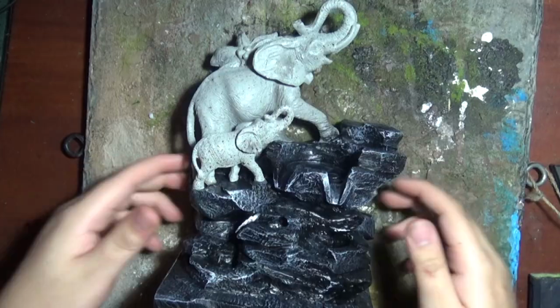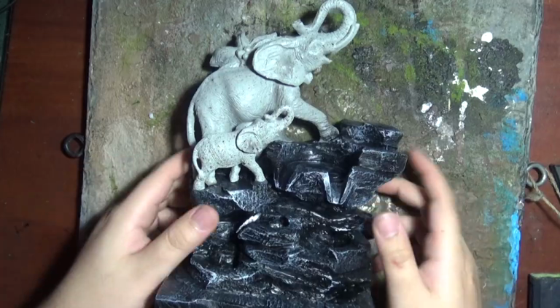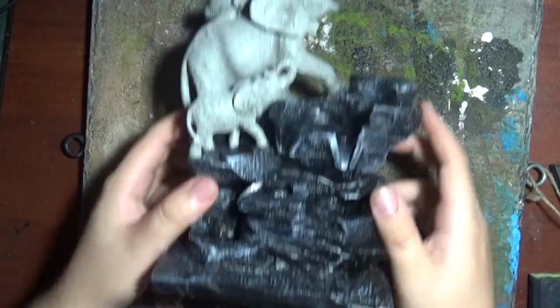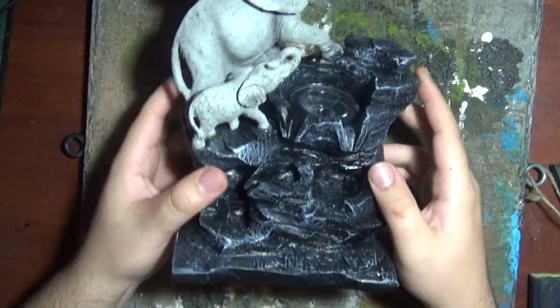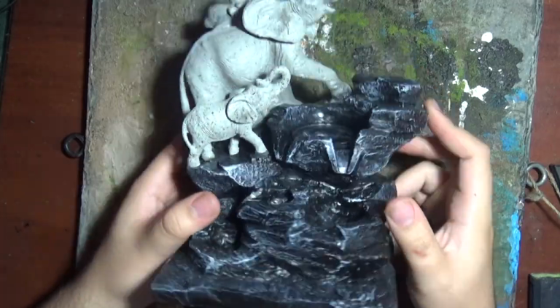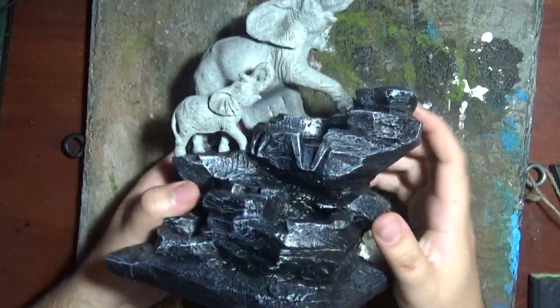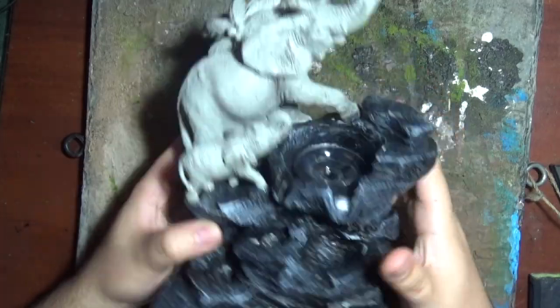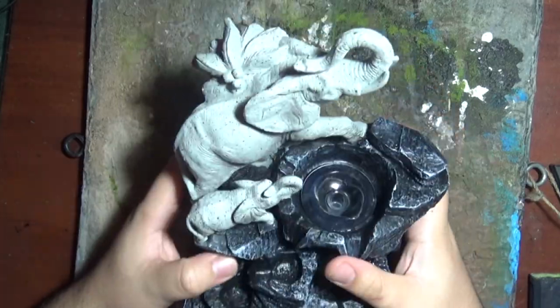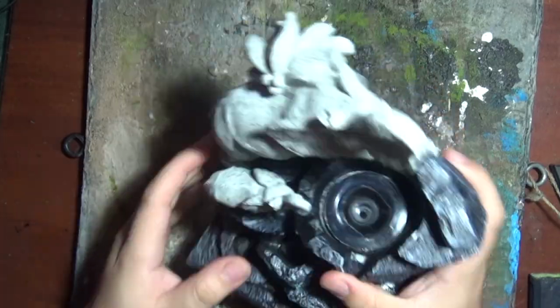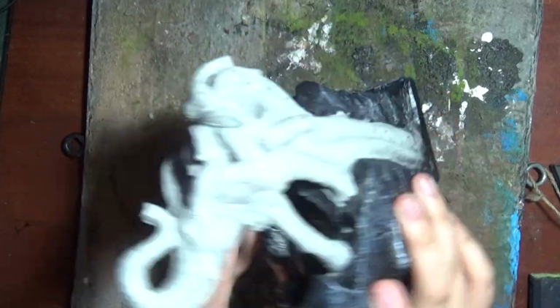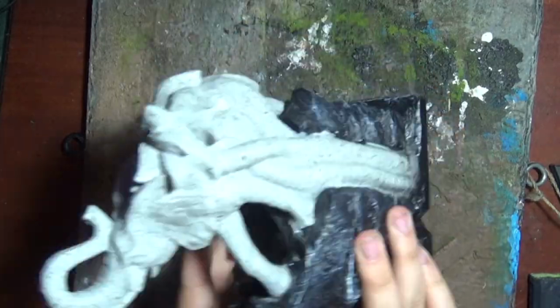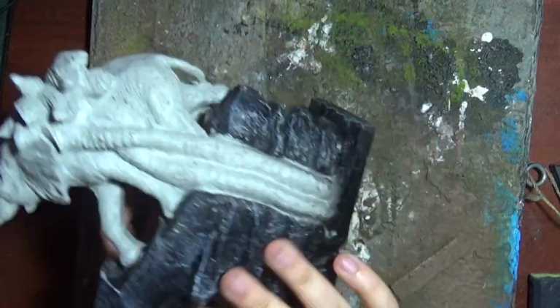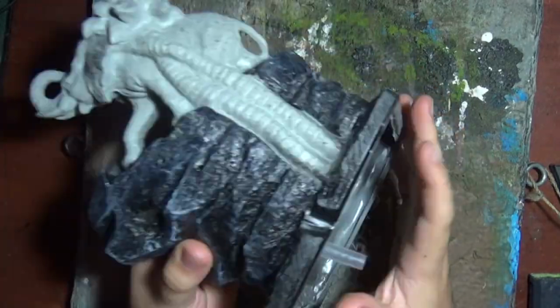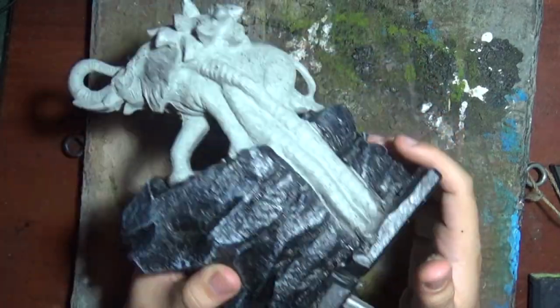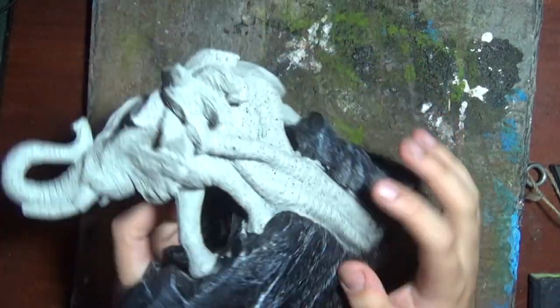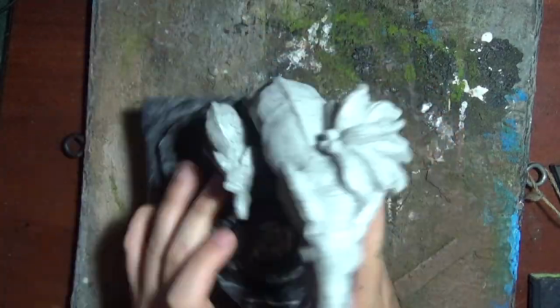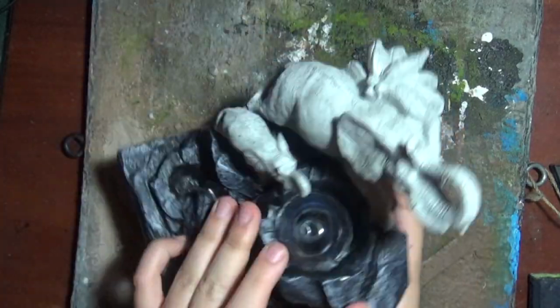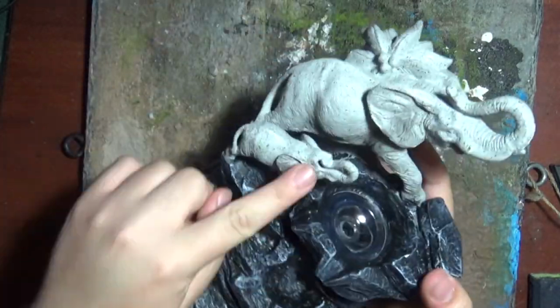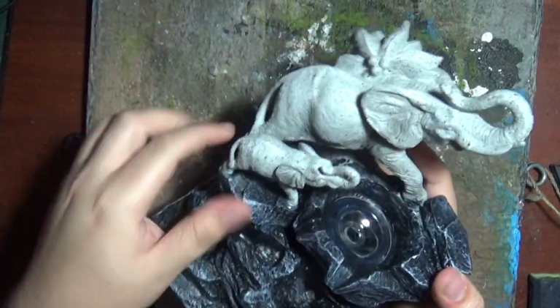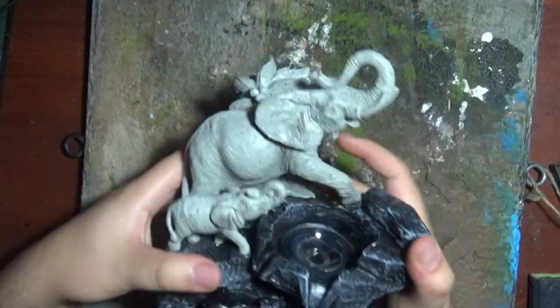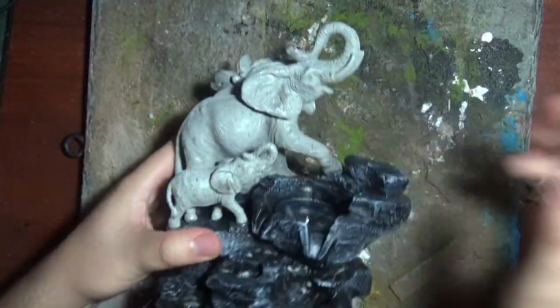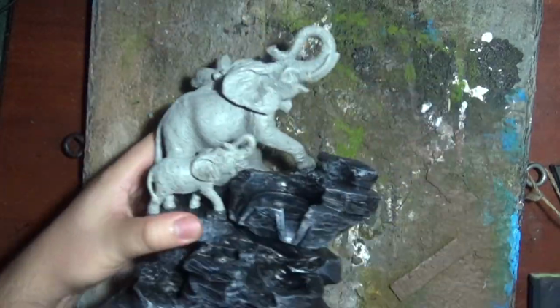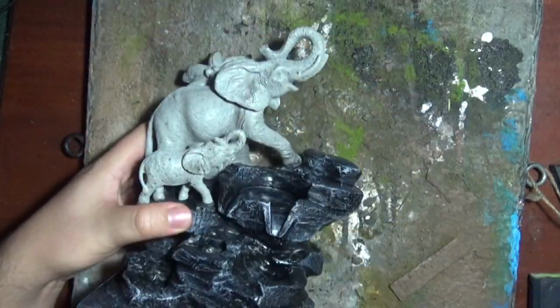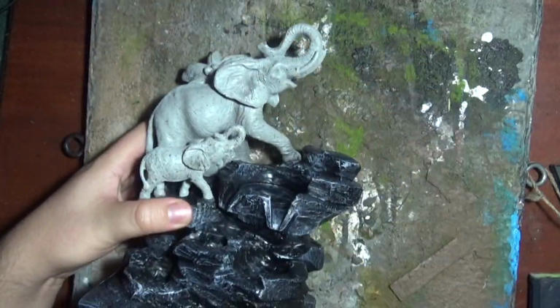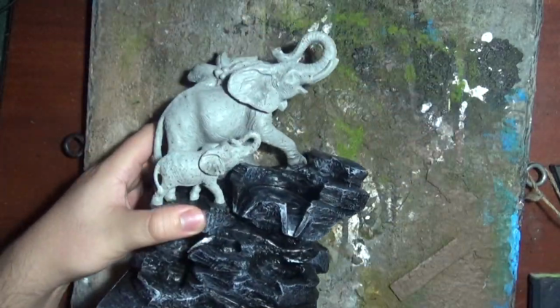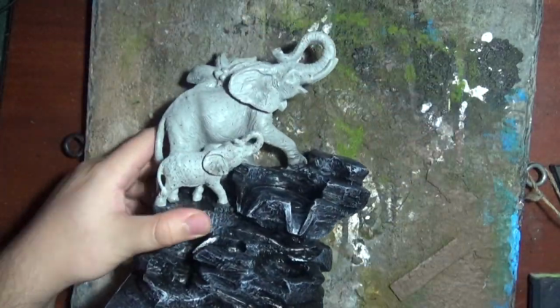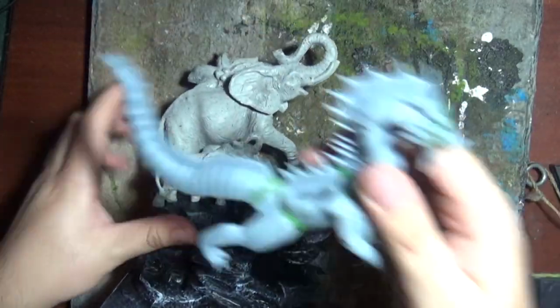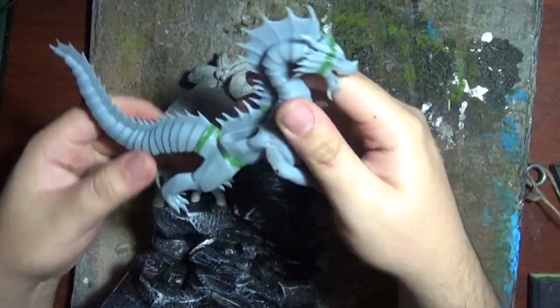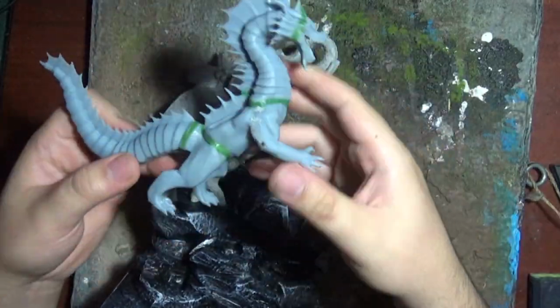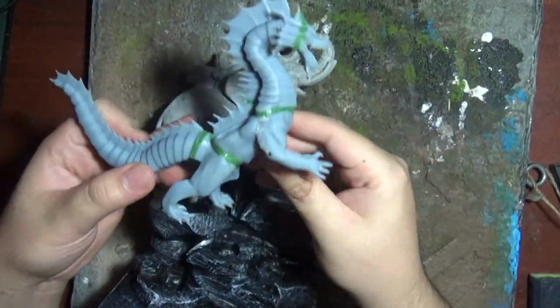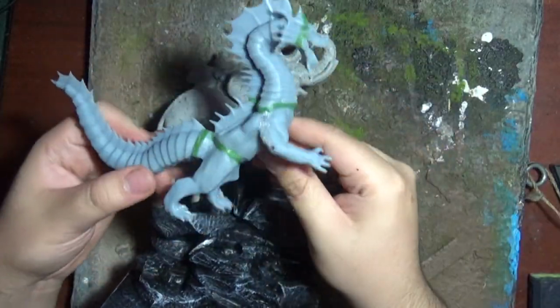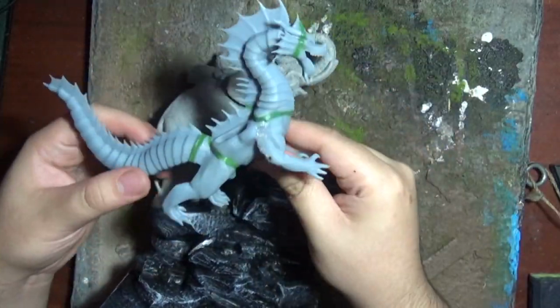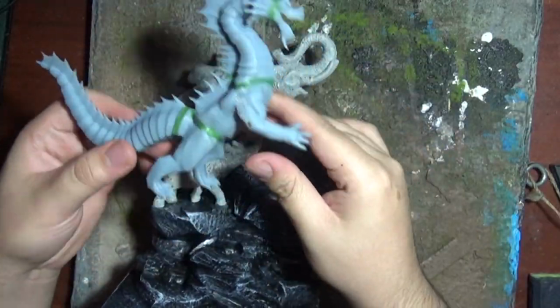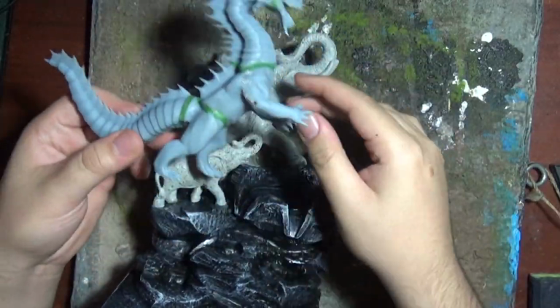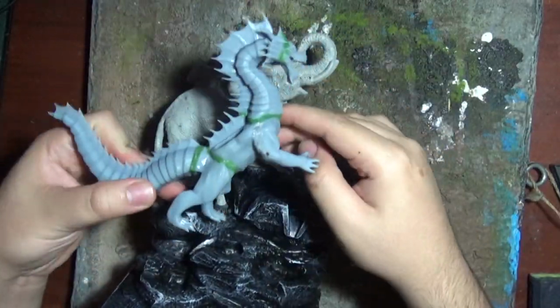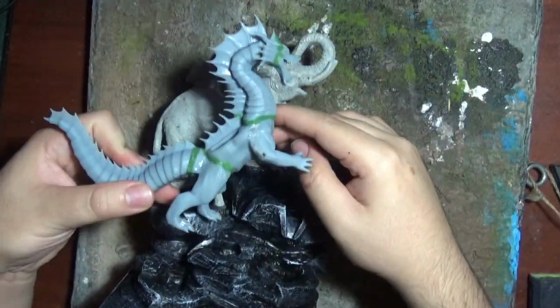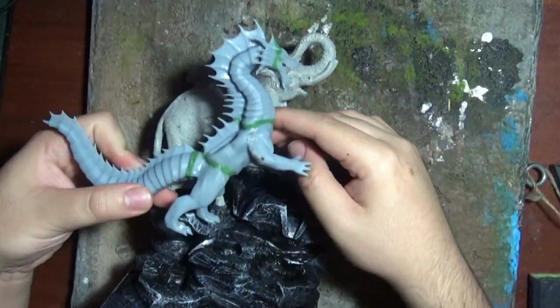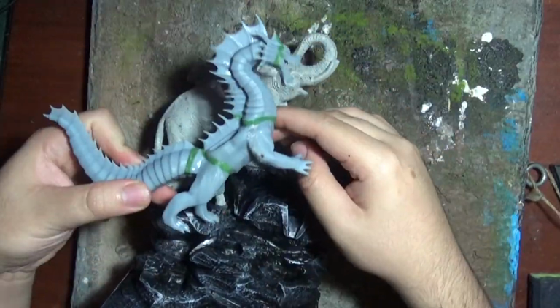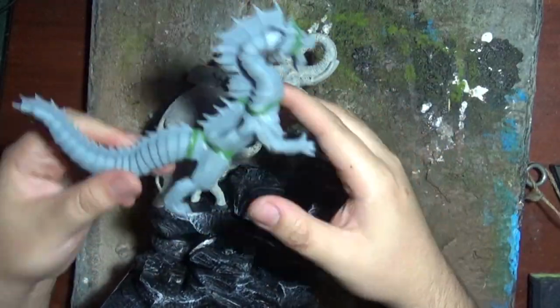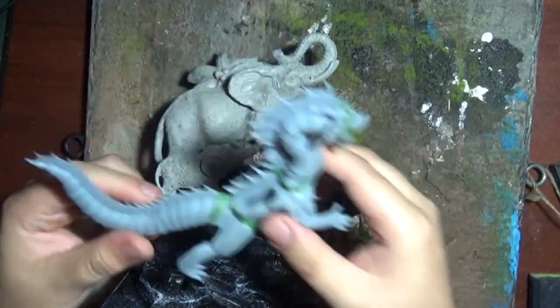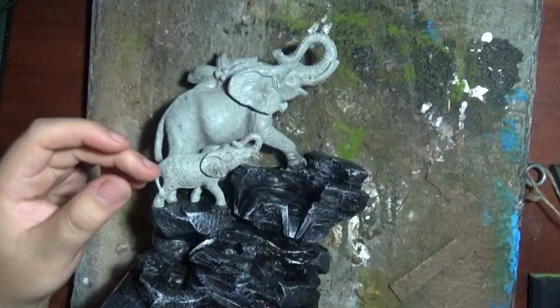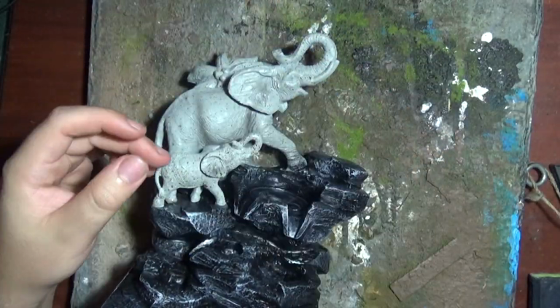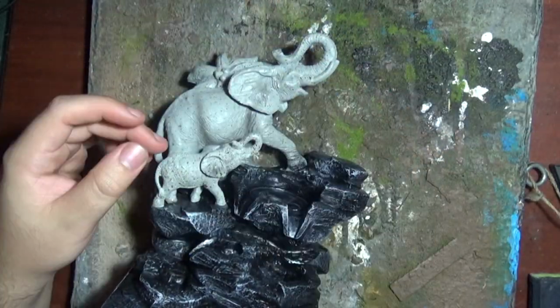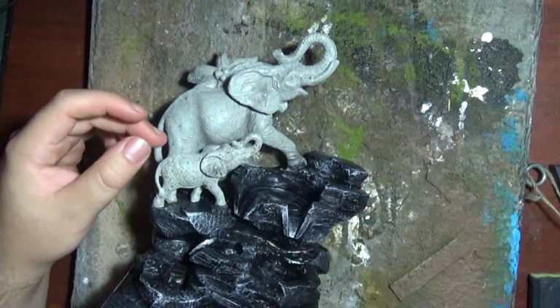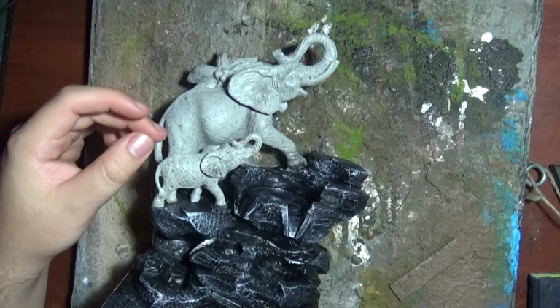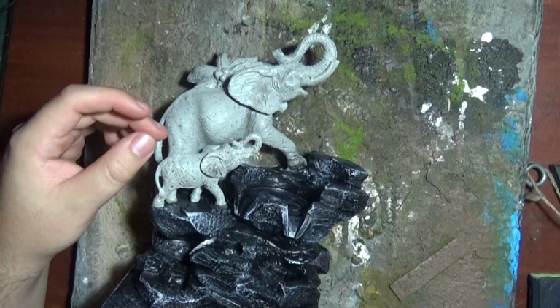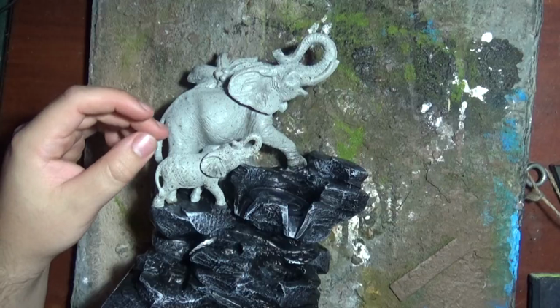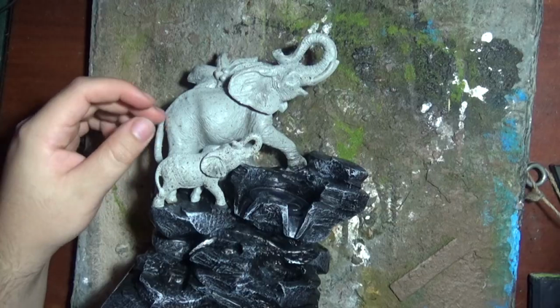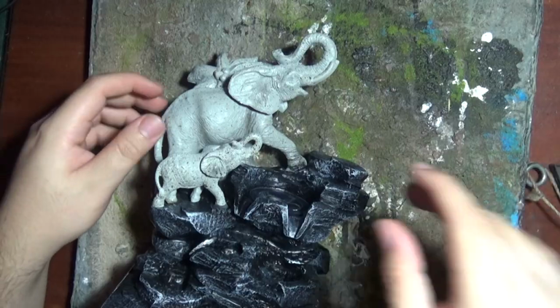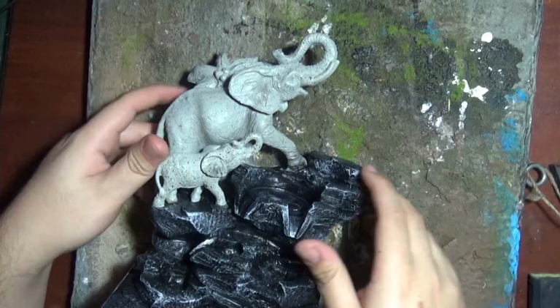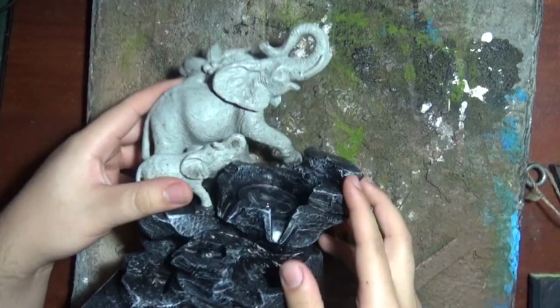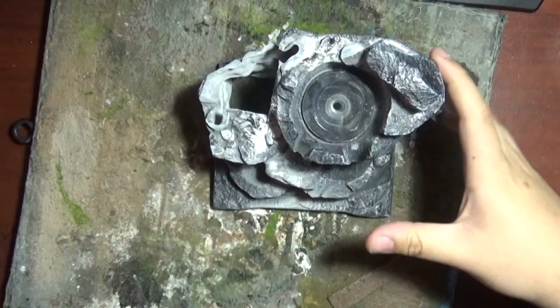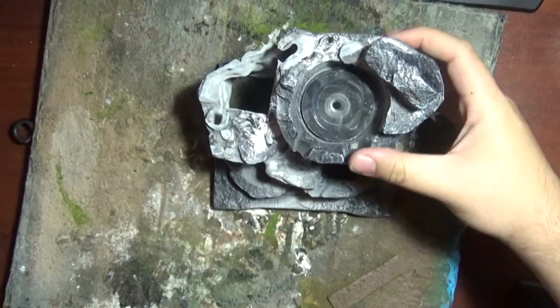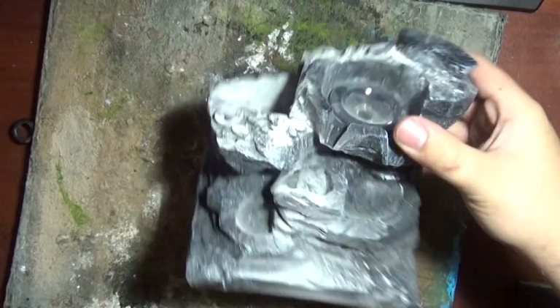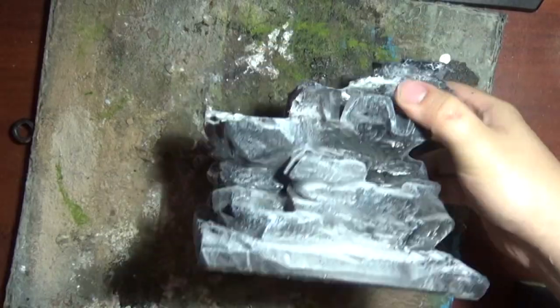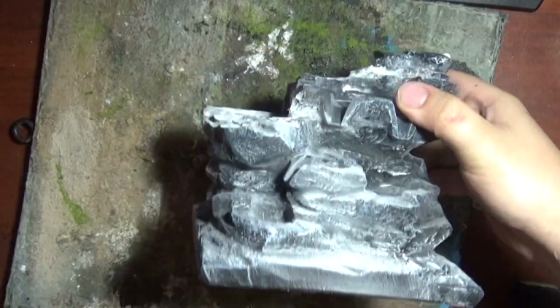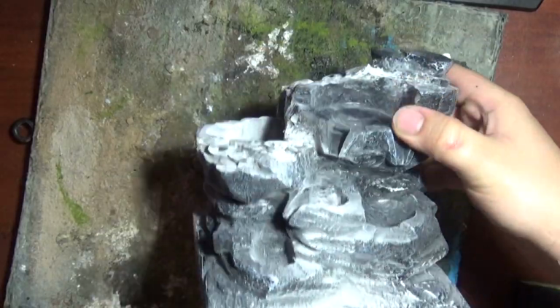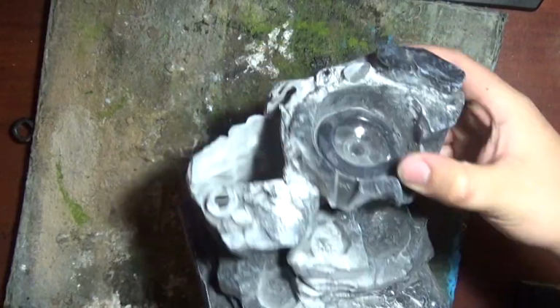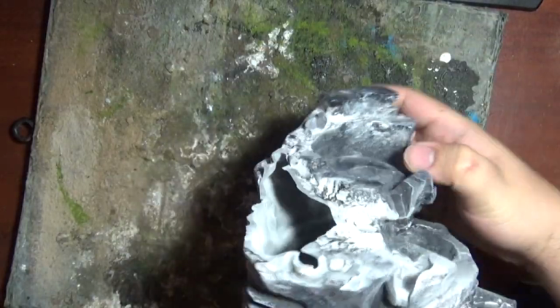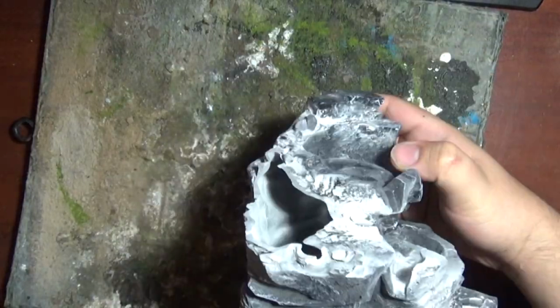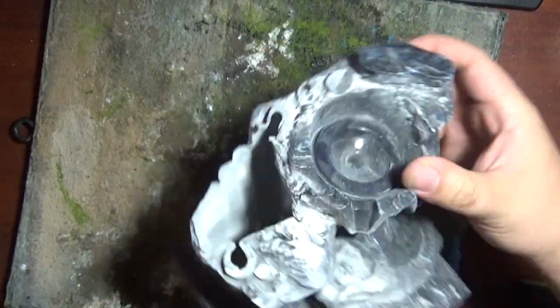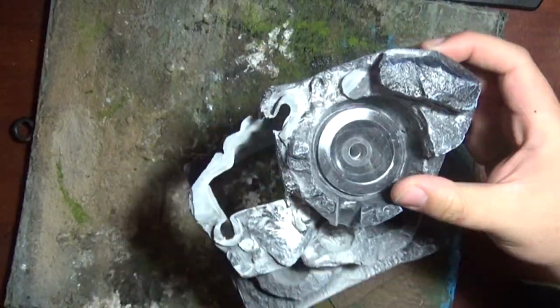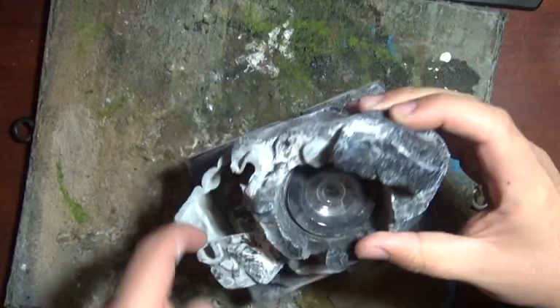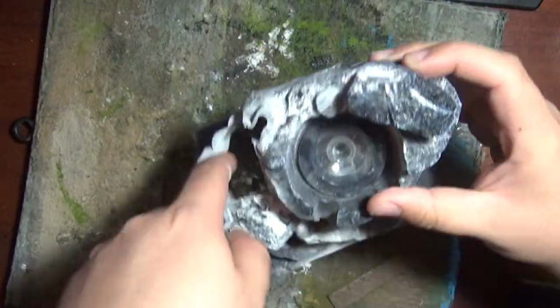I started with this elephant fountain, but I wanted to replace the elephants with dragons. So I cut off the two elephants, and now I need to fill this hole.